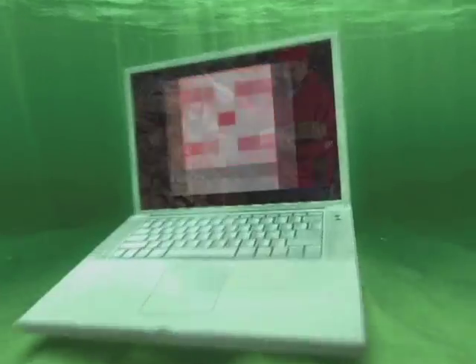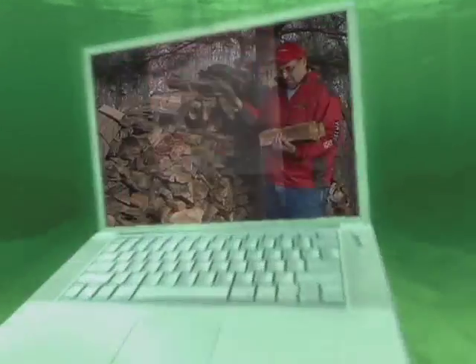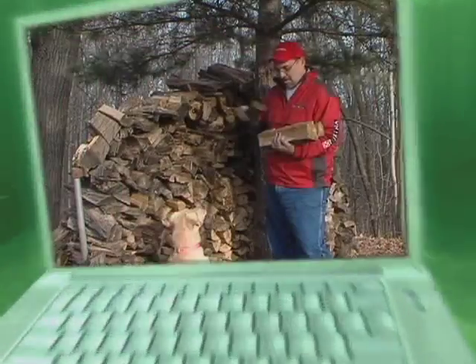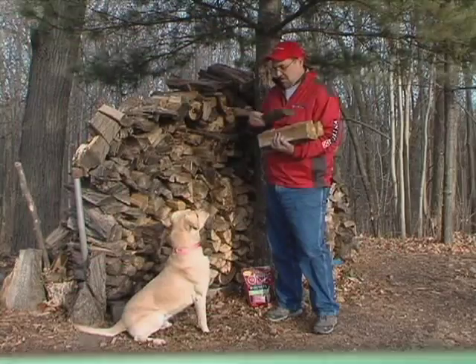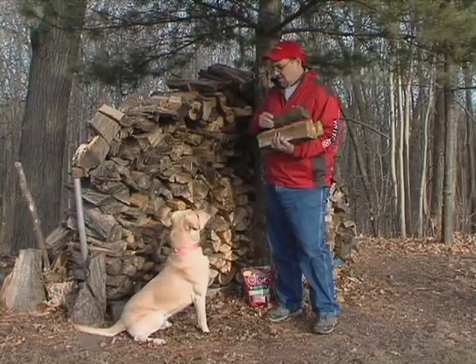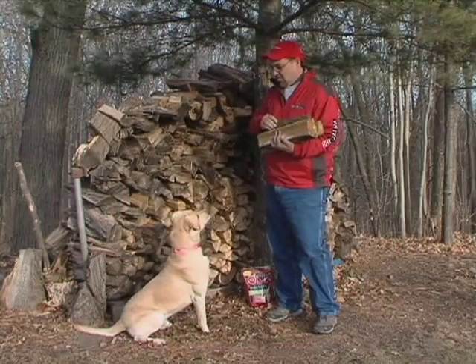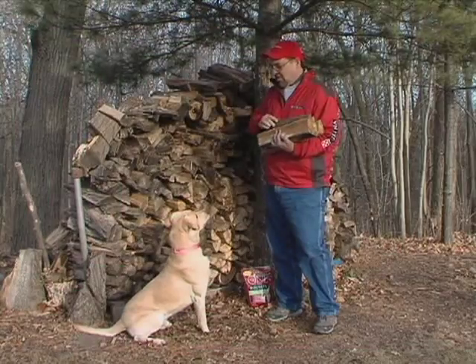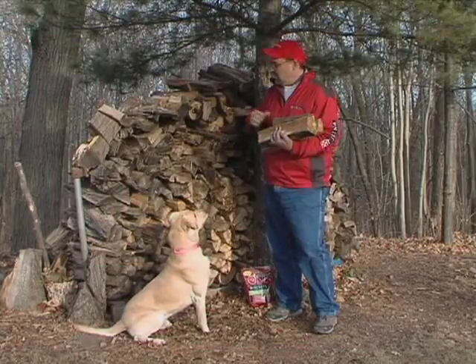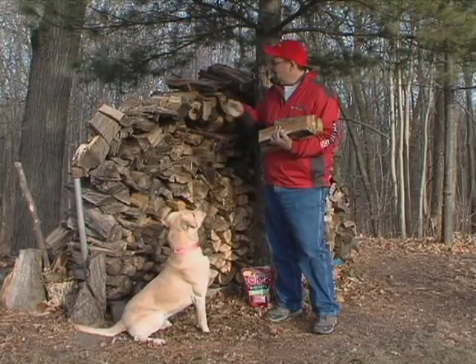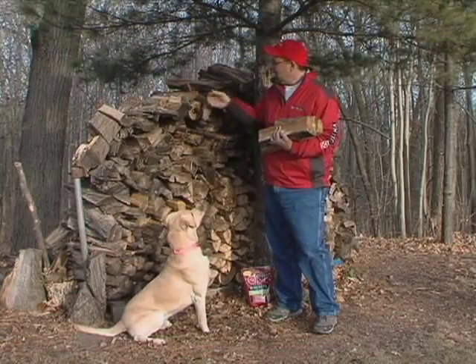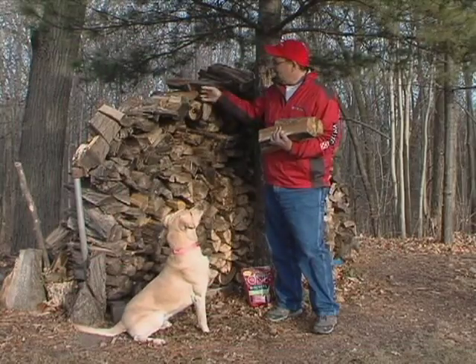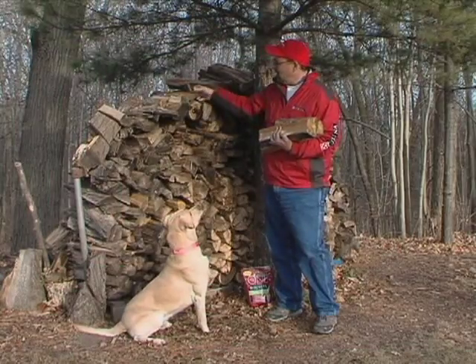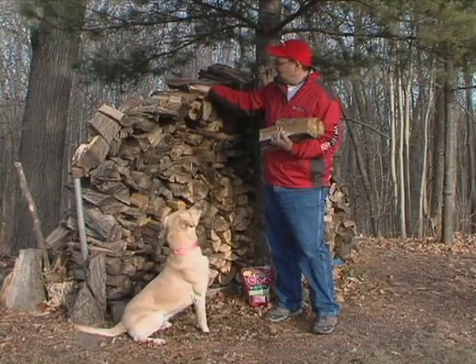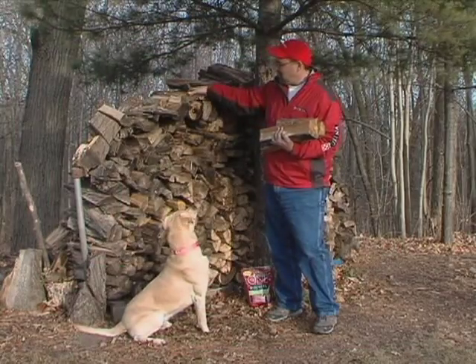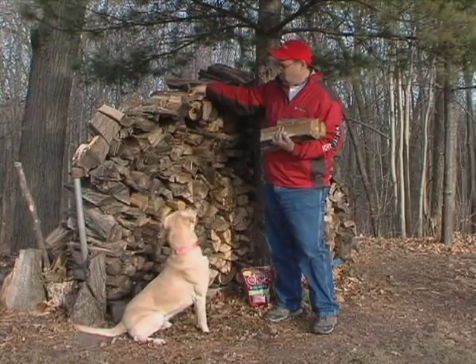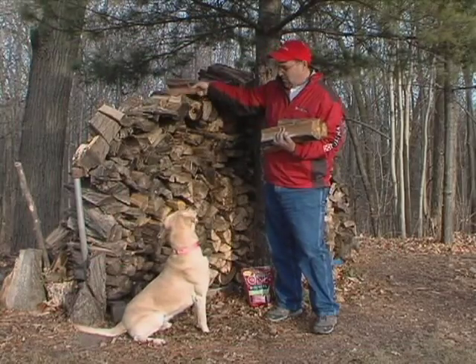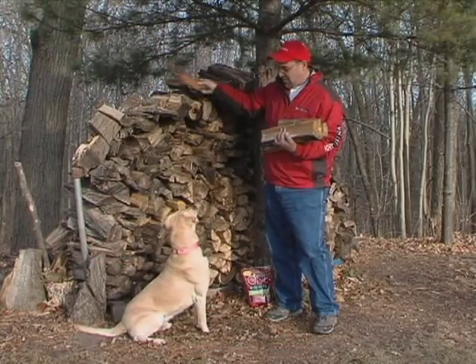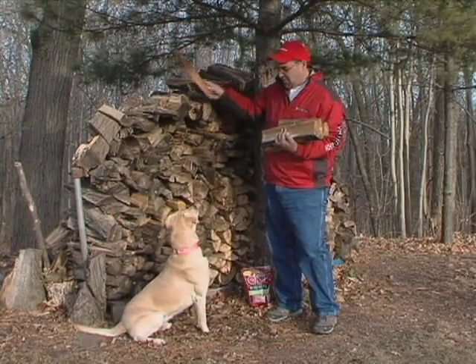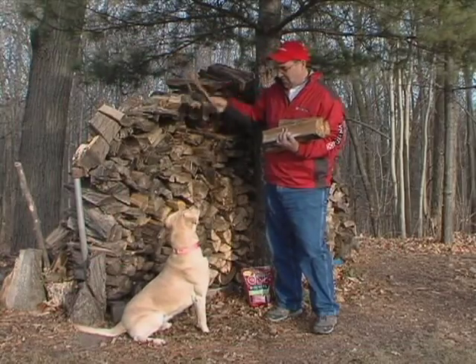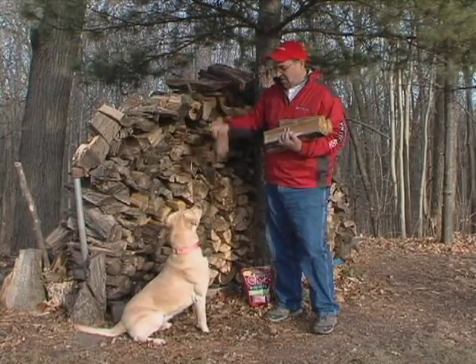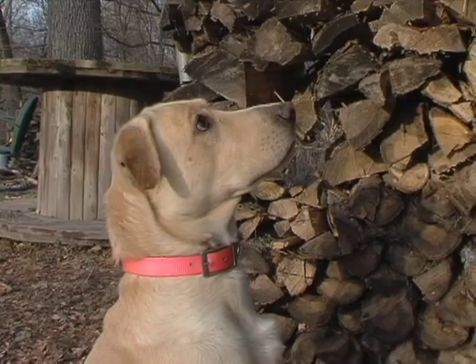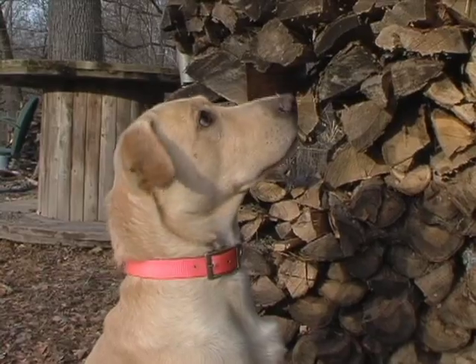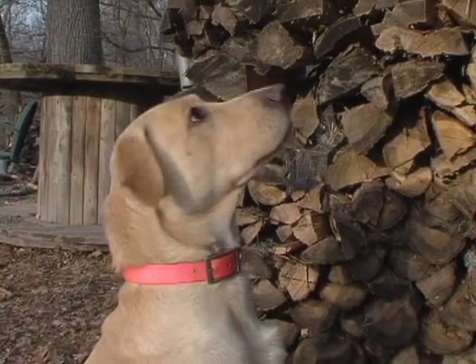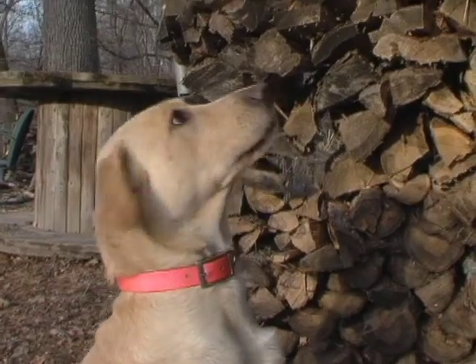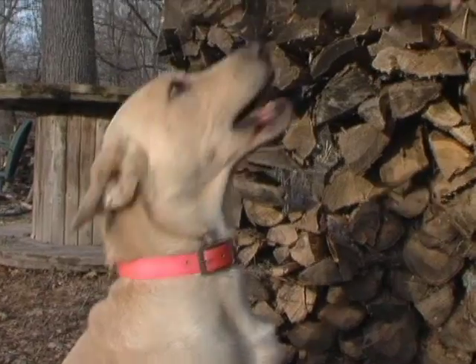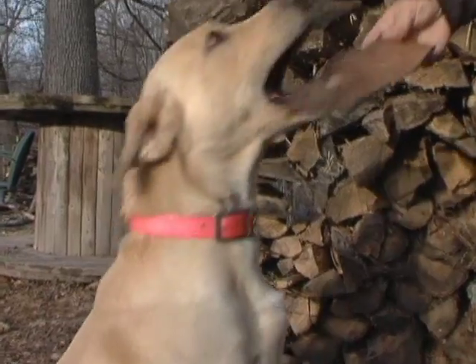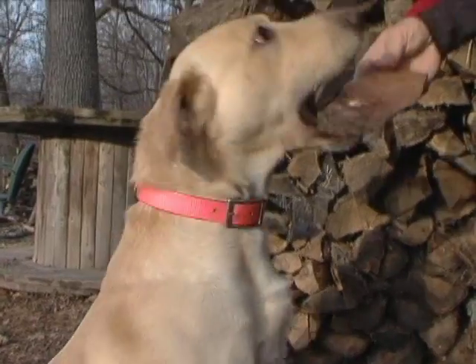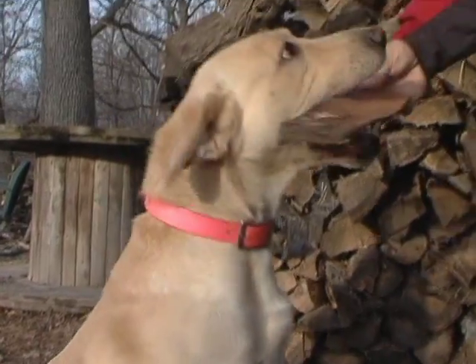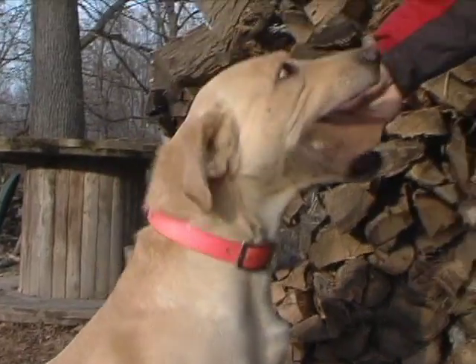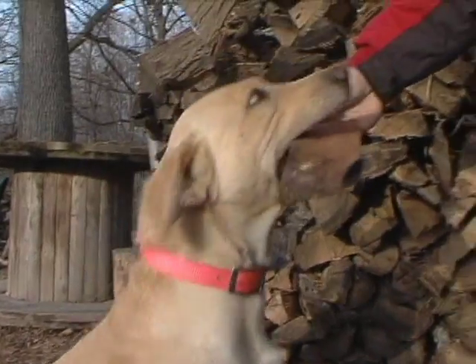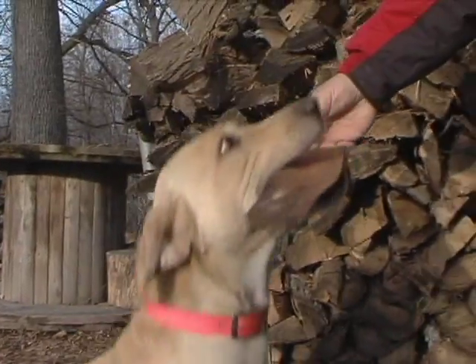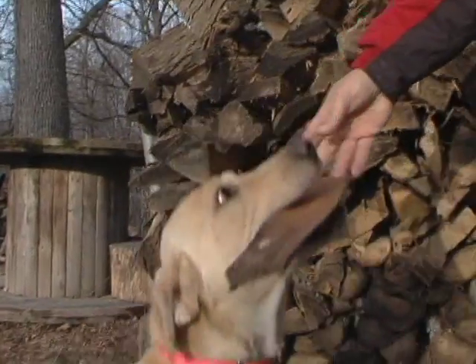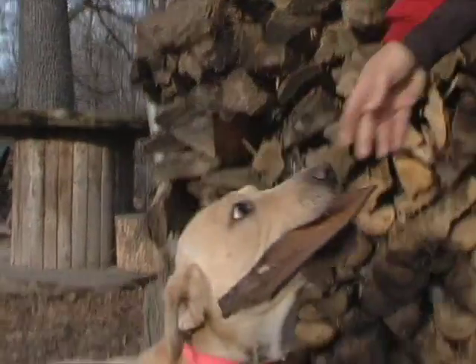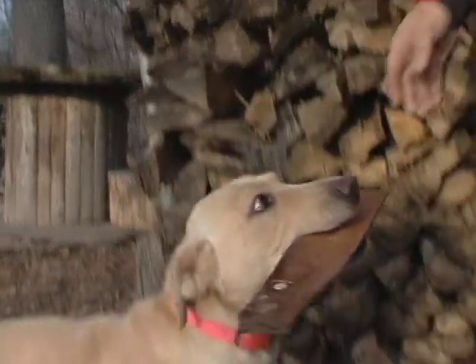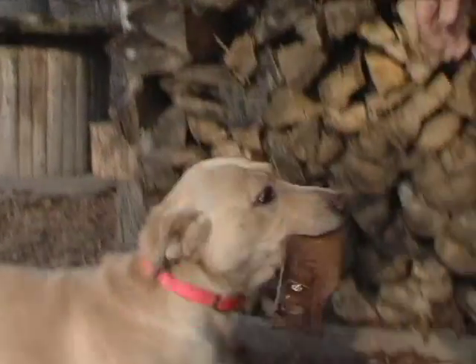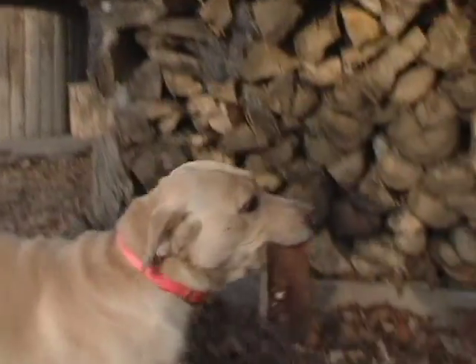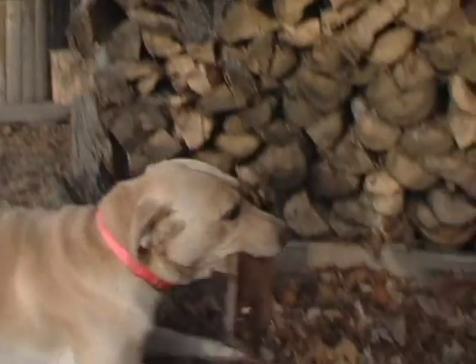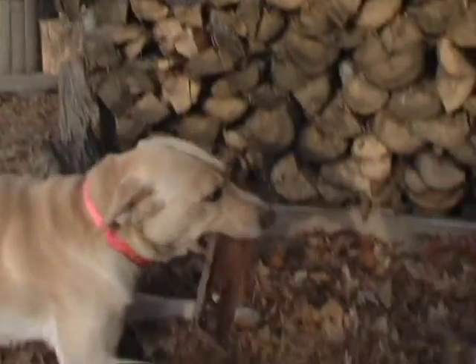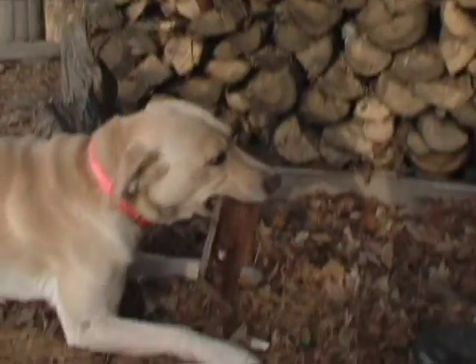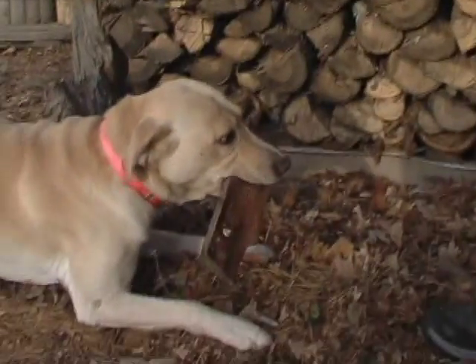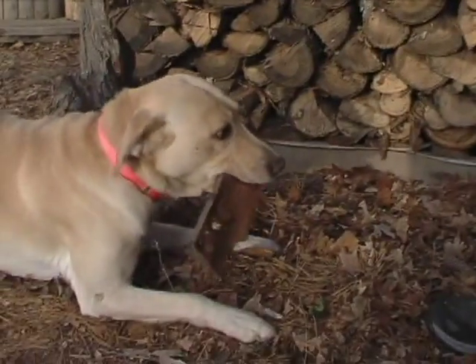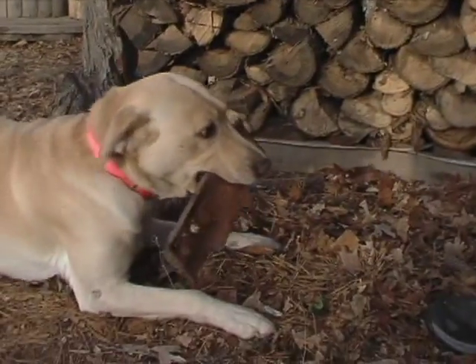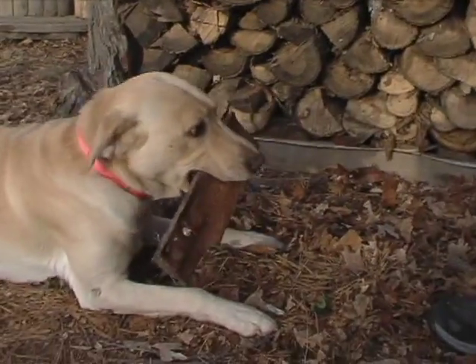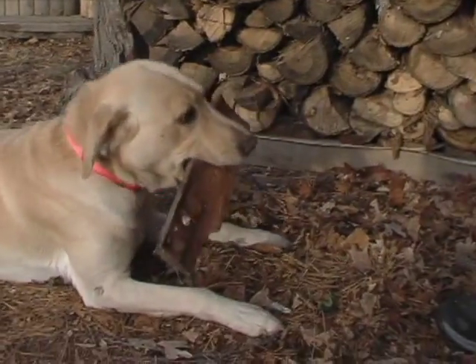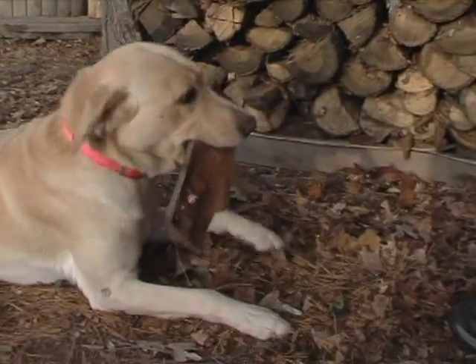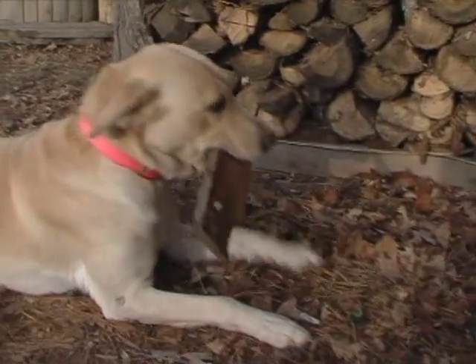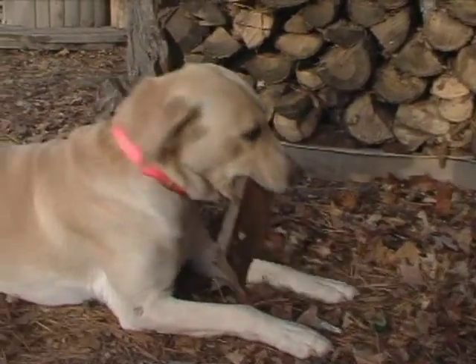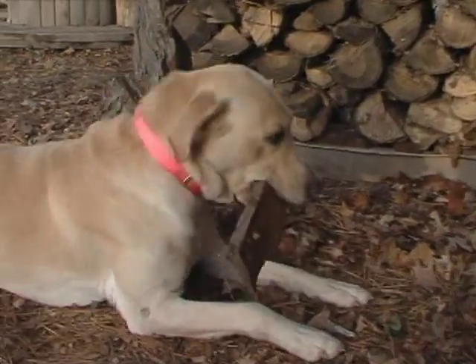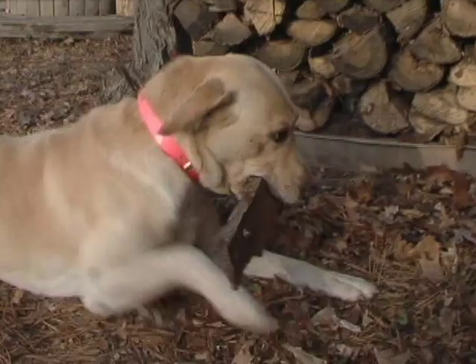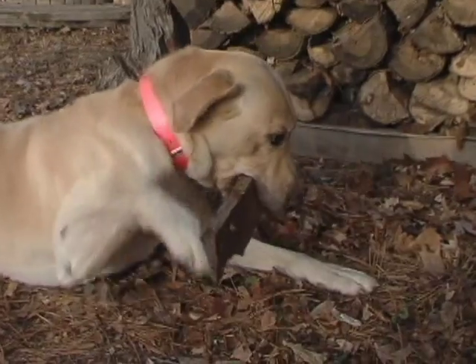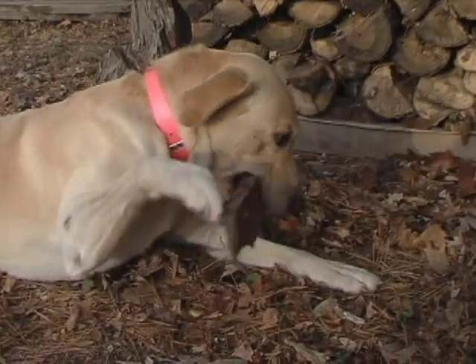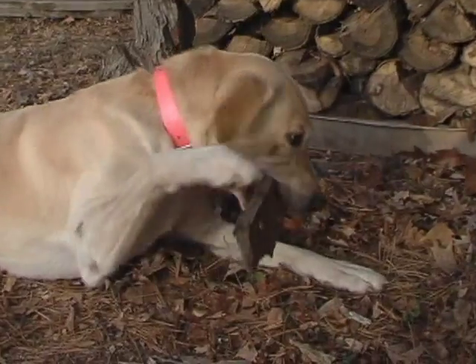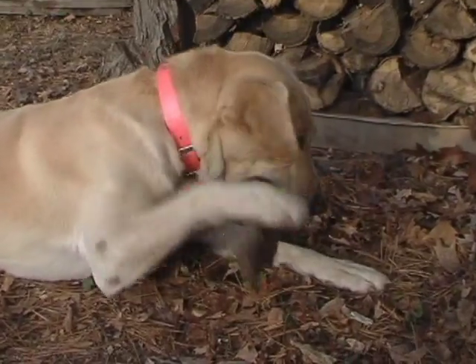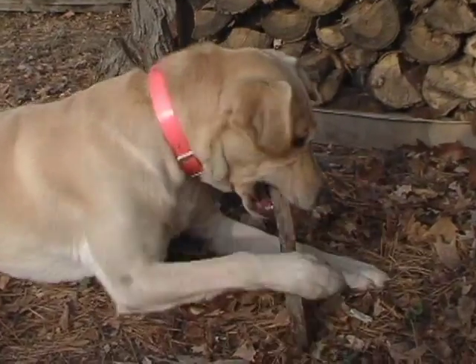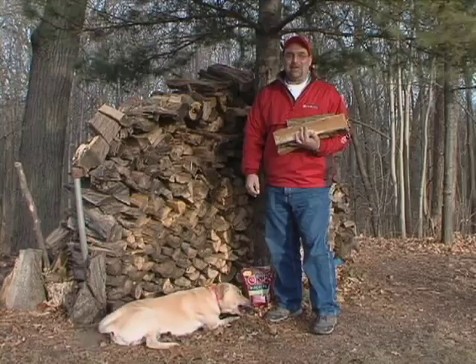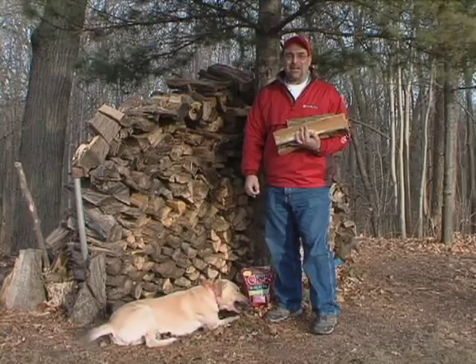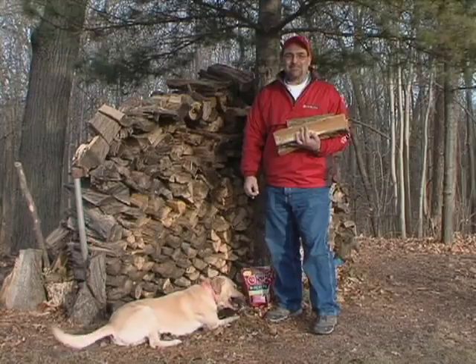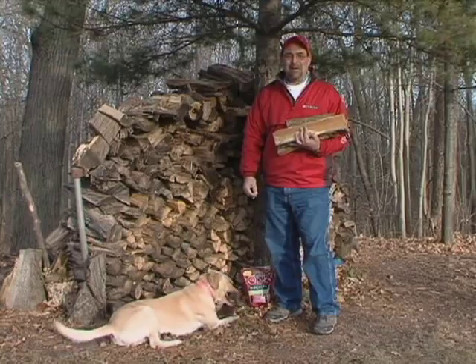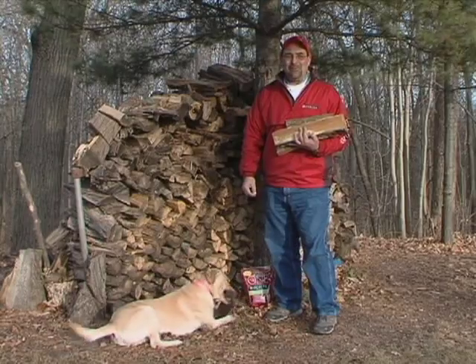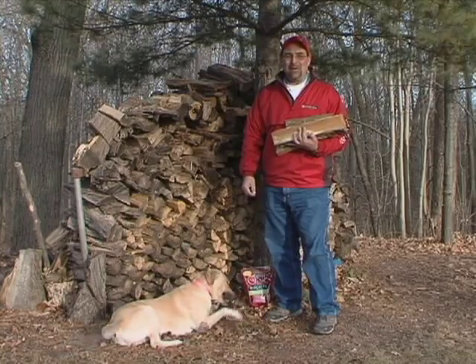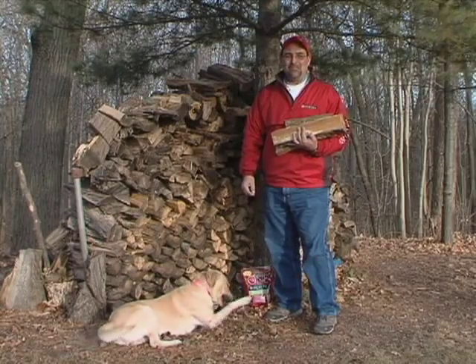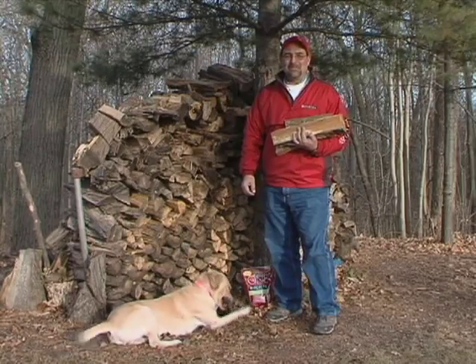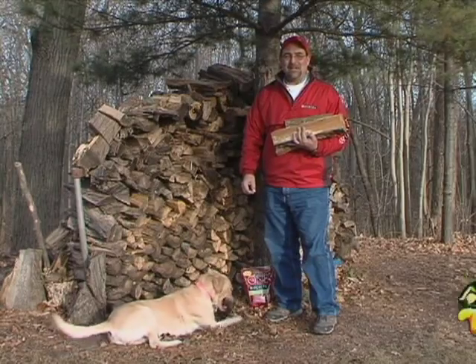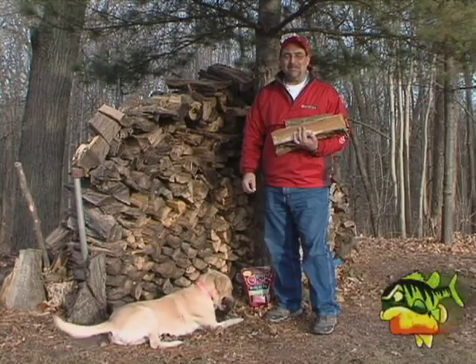Tucker, you want to help me carry some wood for the fire? There you go. This week's Sight Bite question from the Next Bite website.